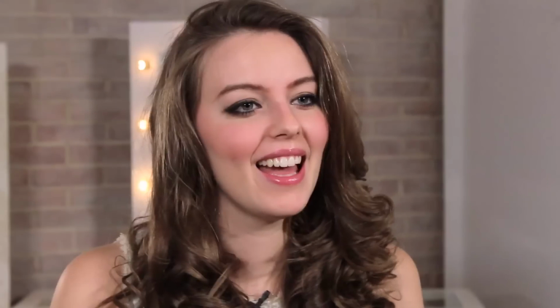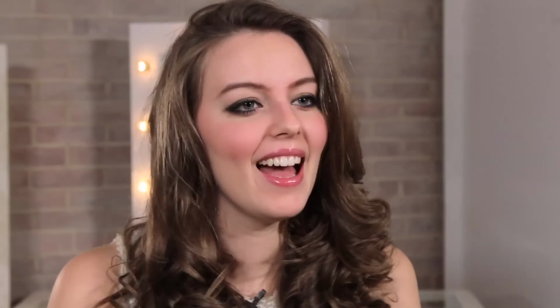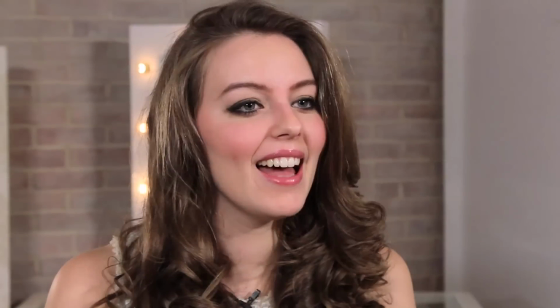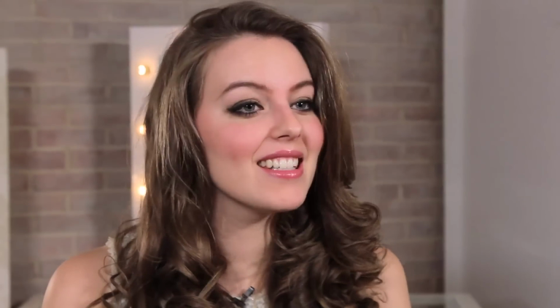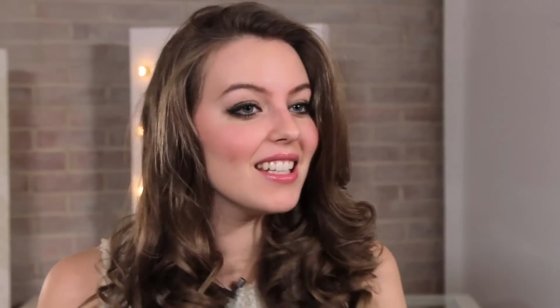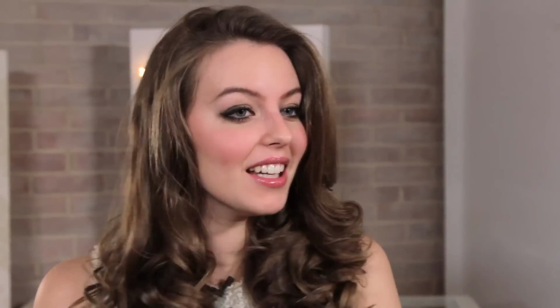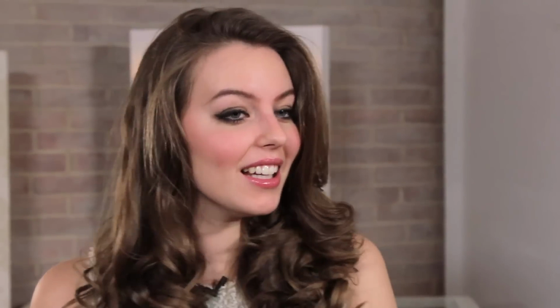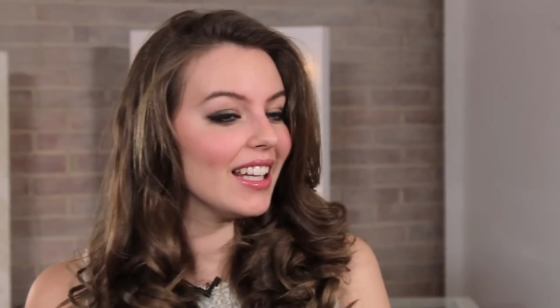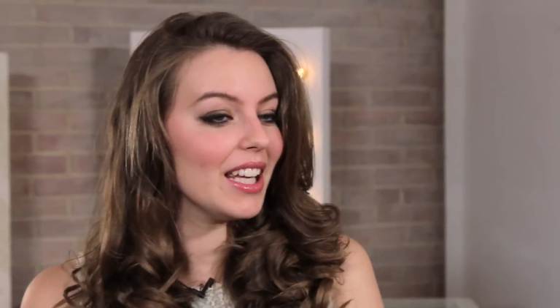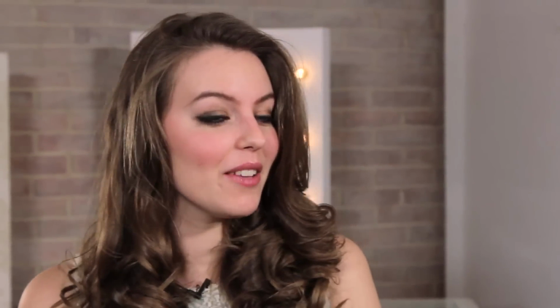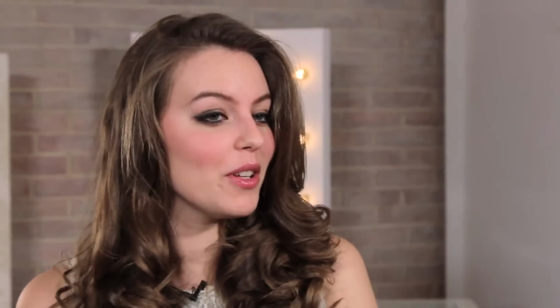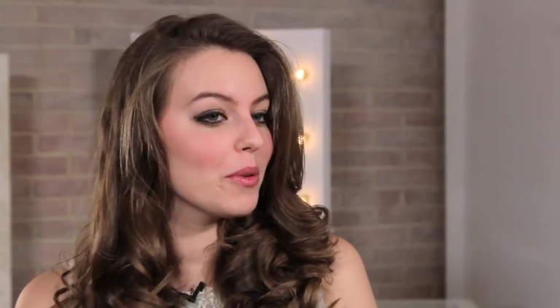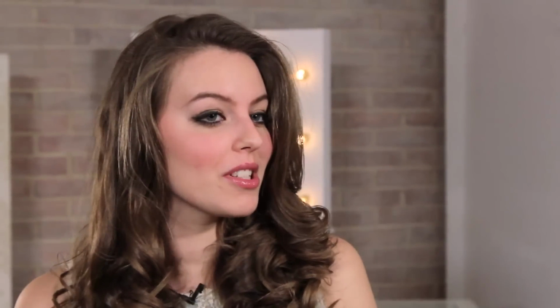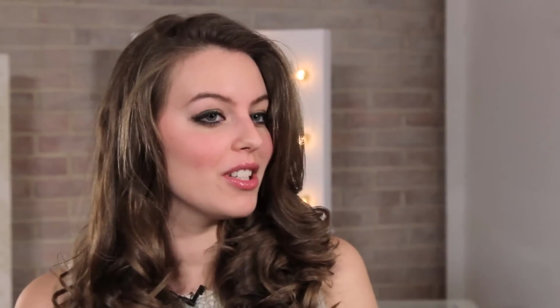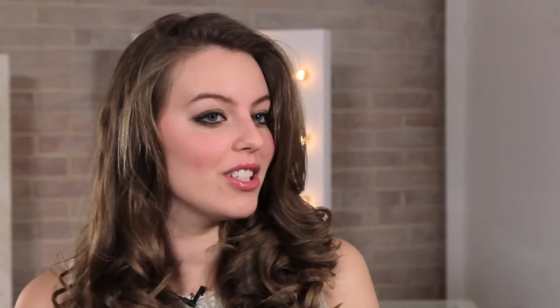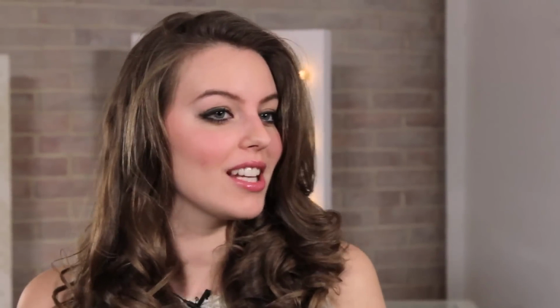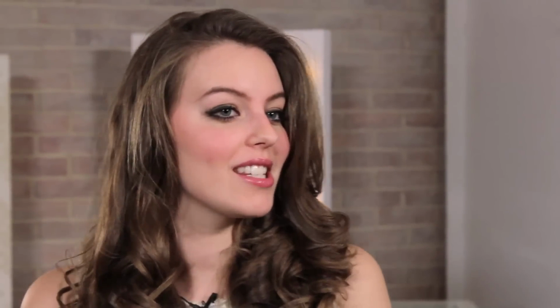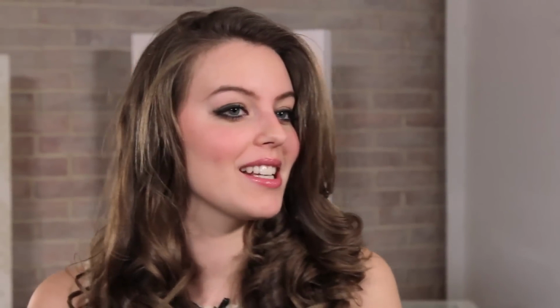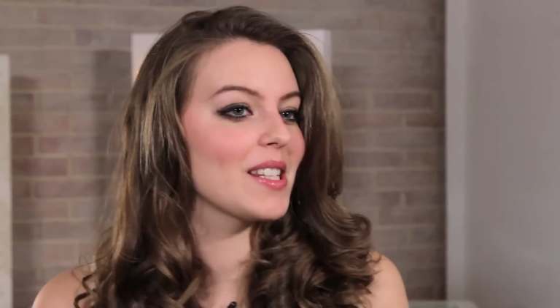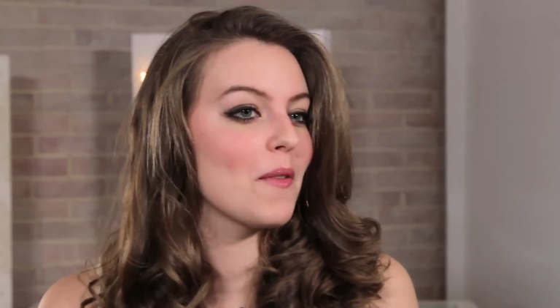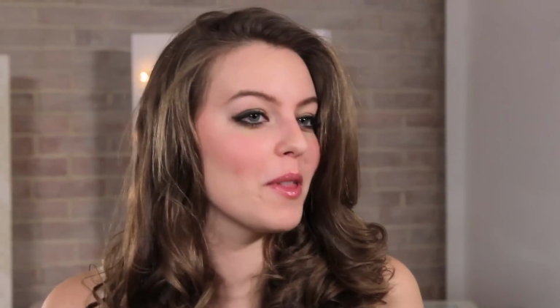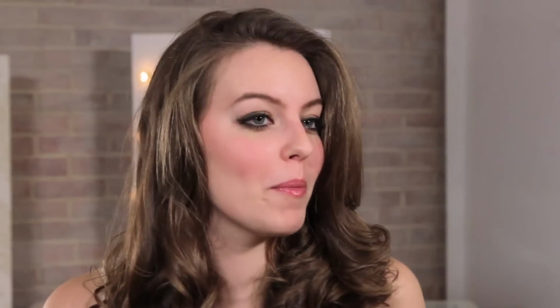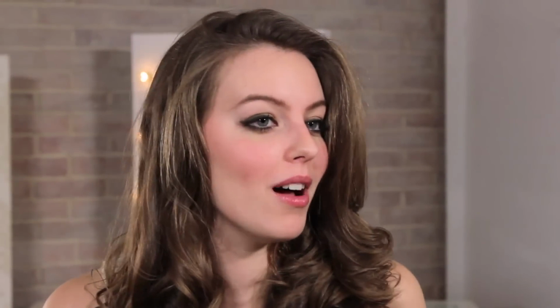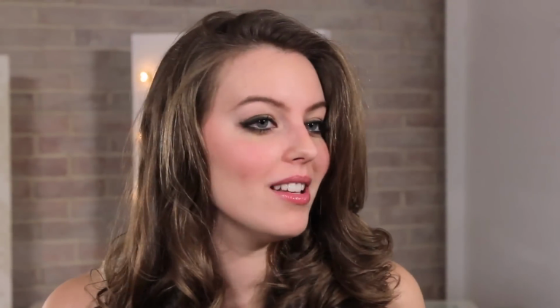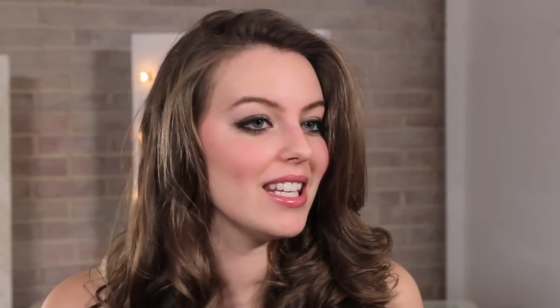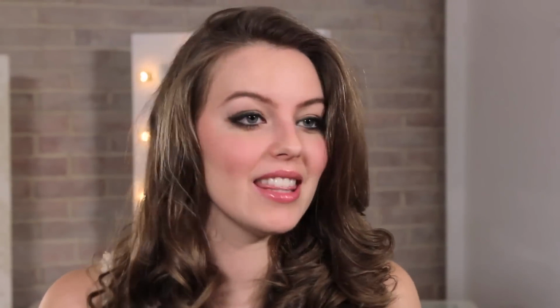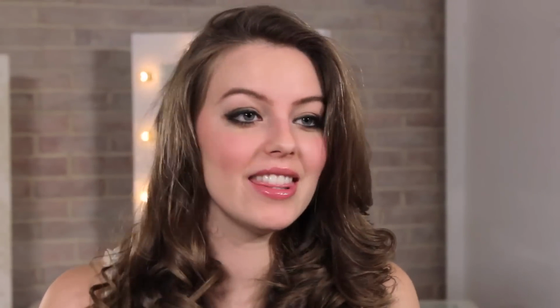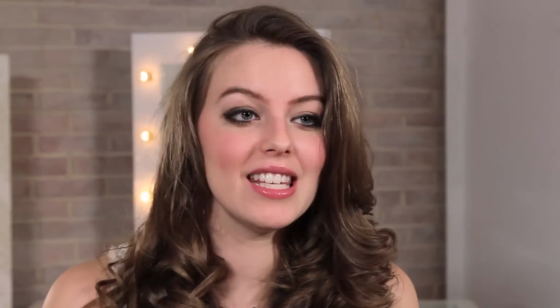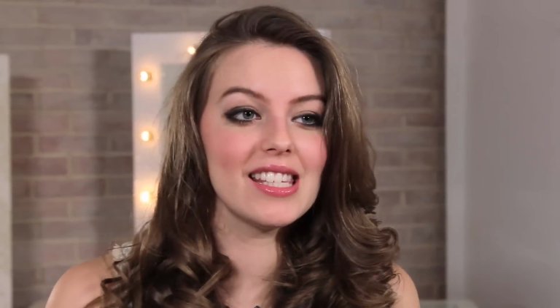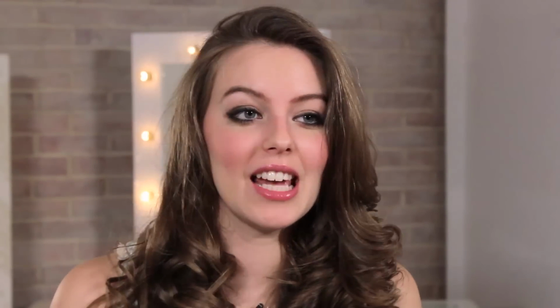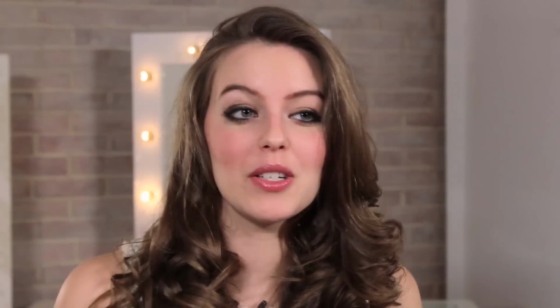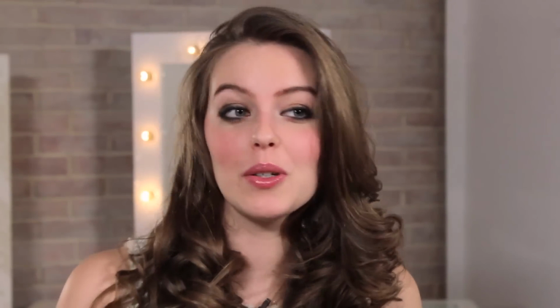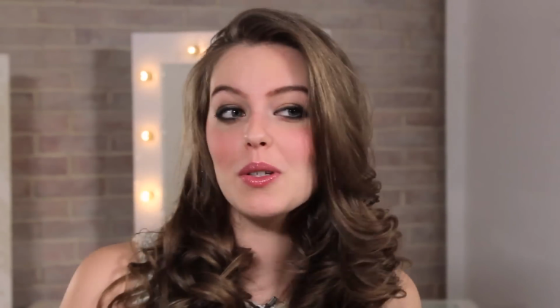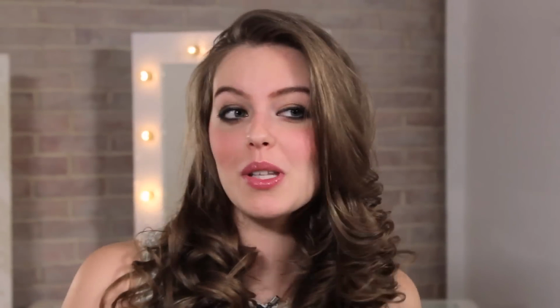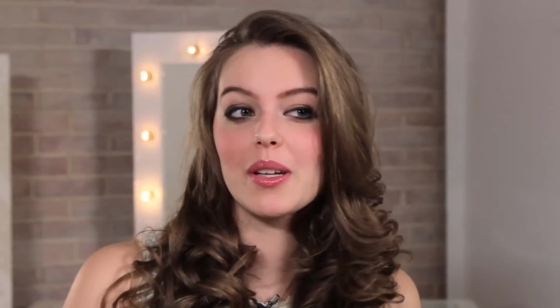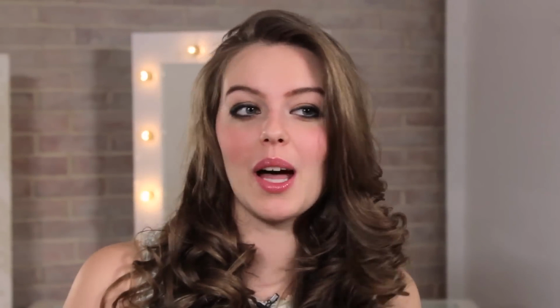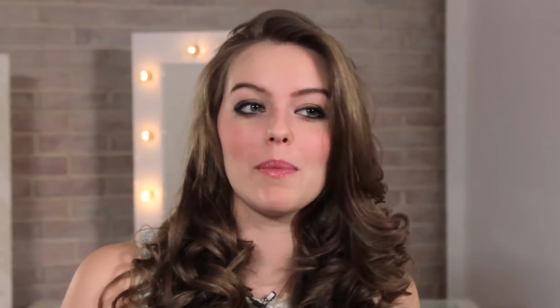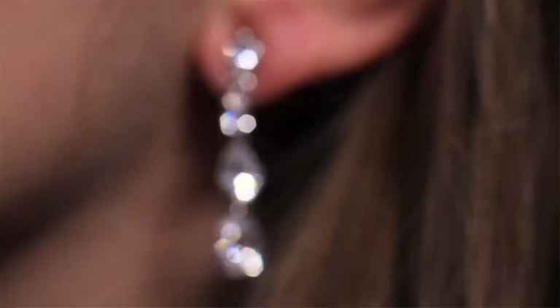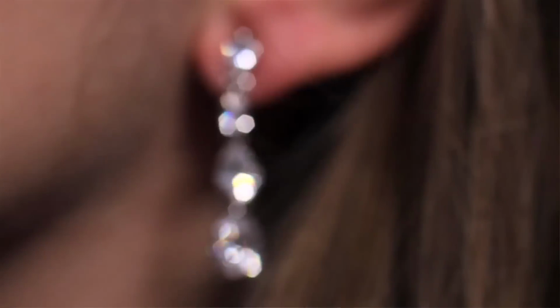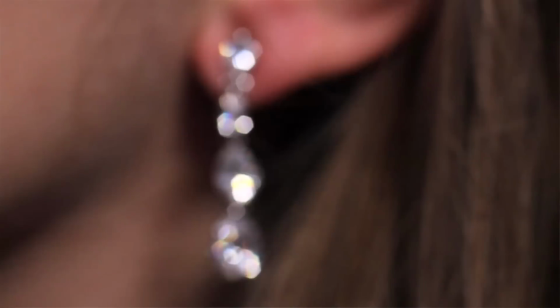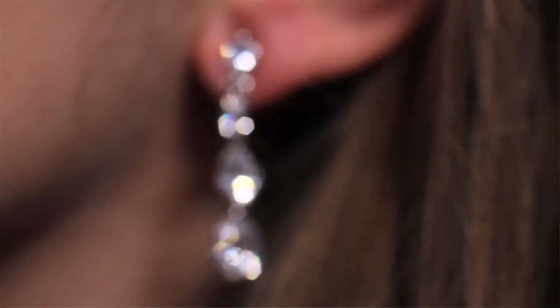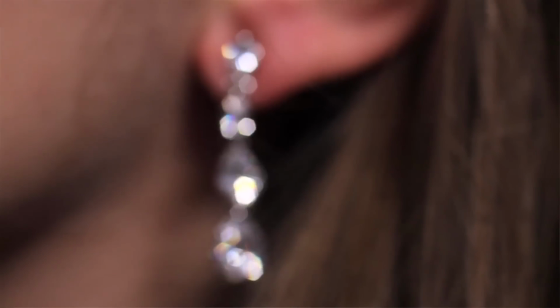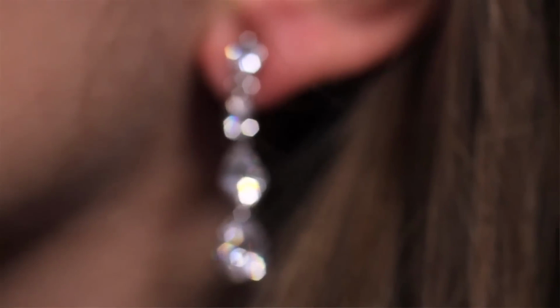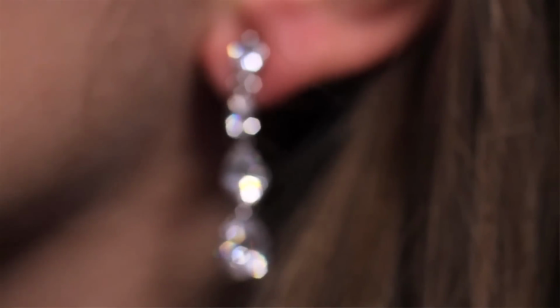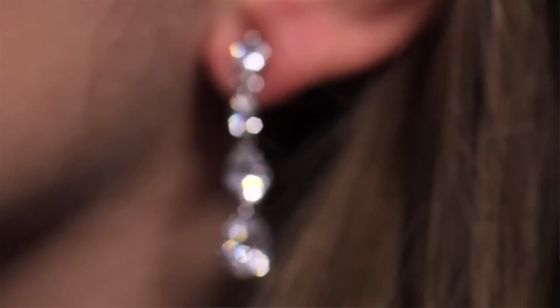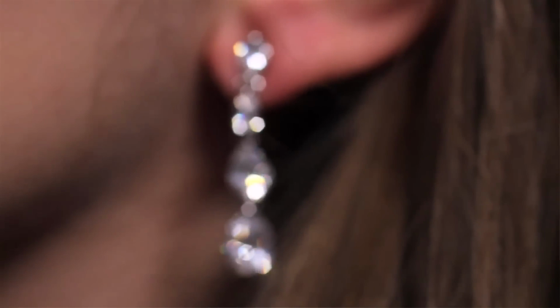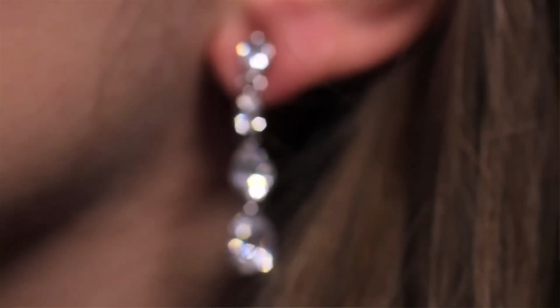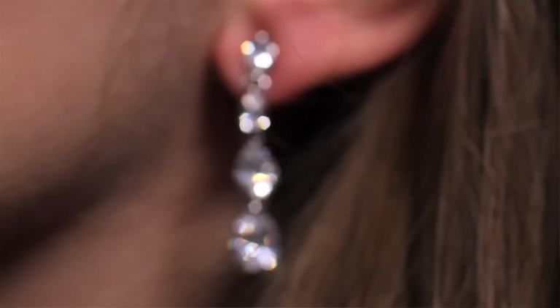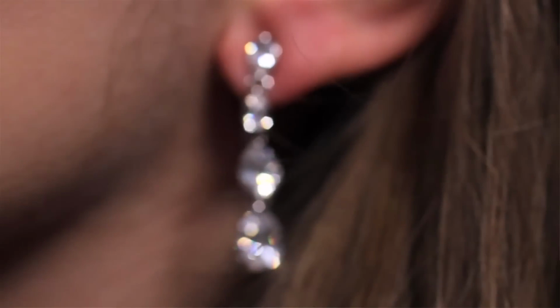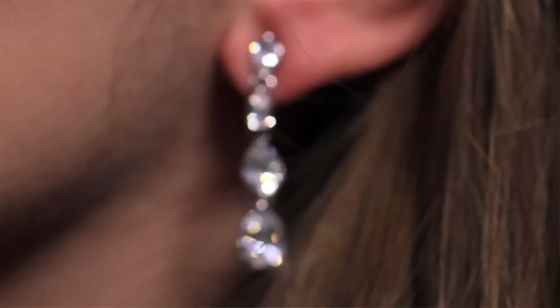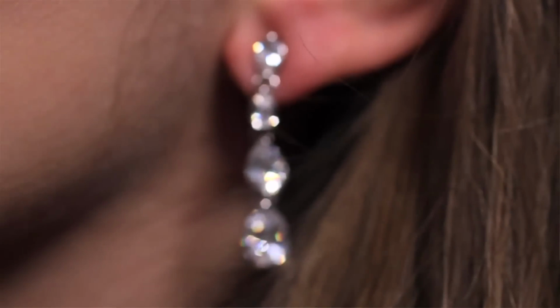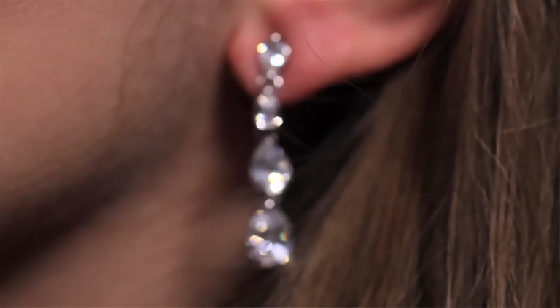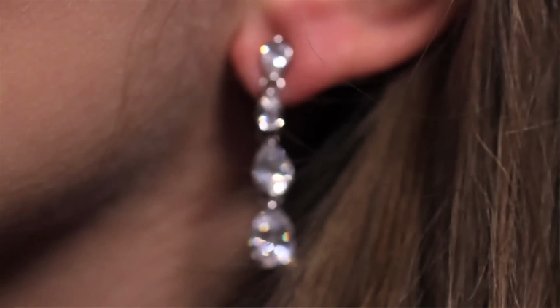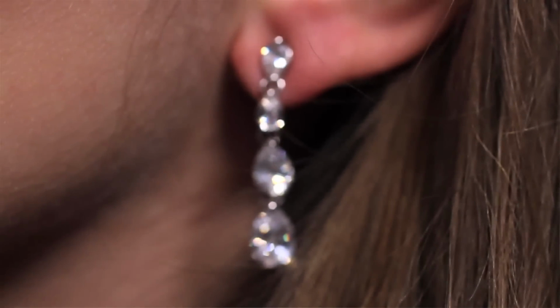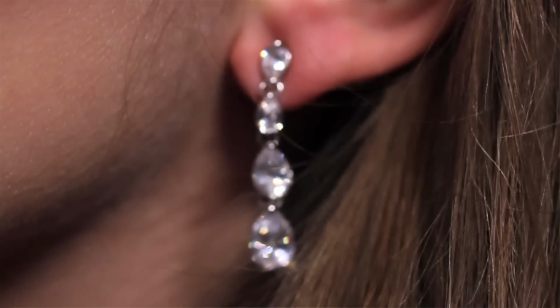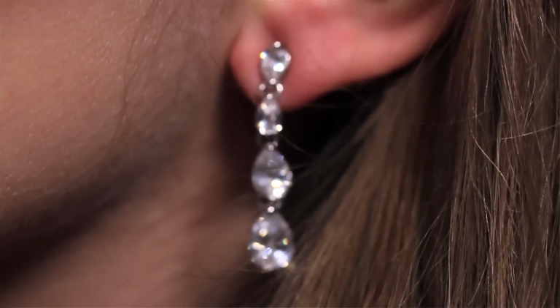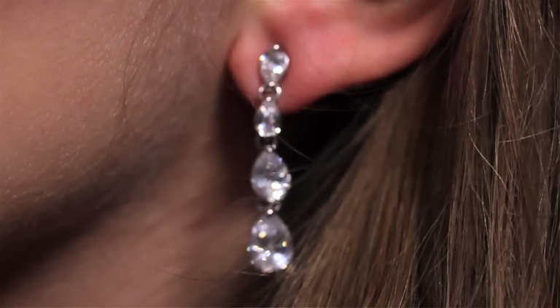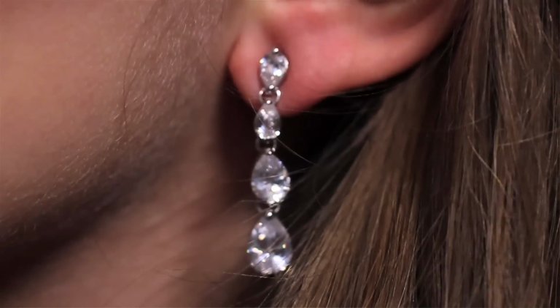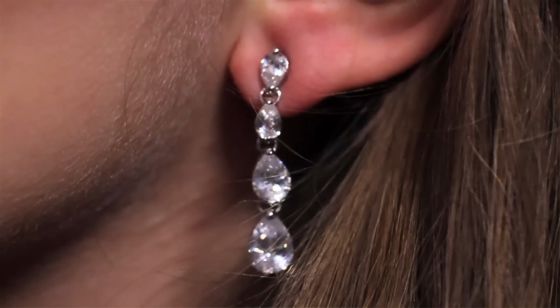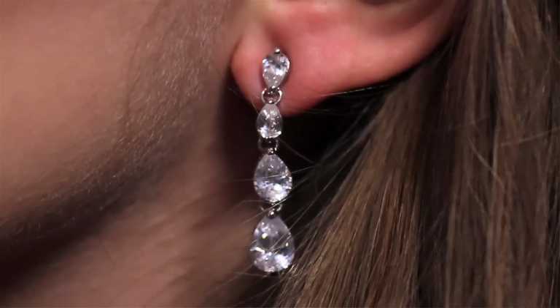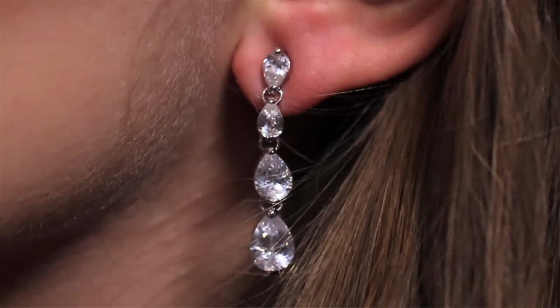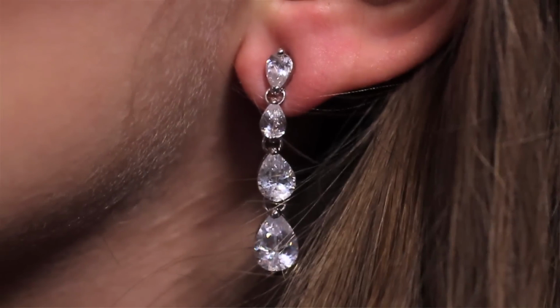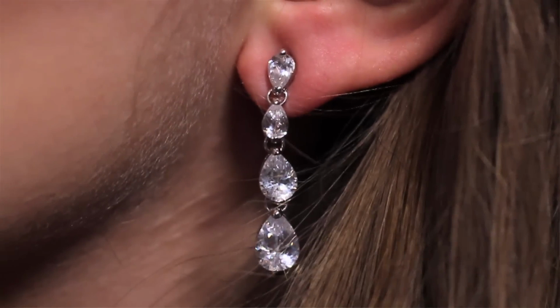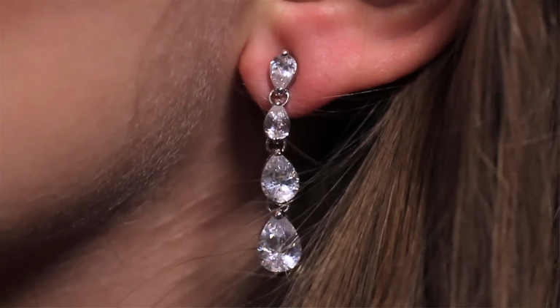And luckily, if you want to jazz things up for the party, this set also comes with a longer version of the earrings for £25.